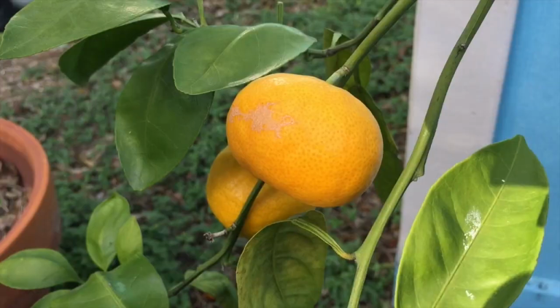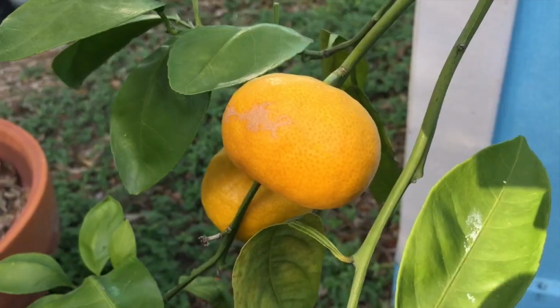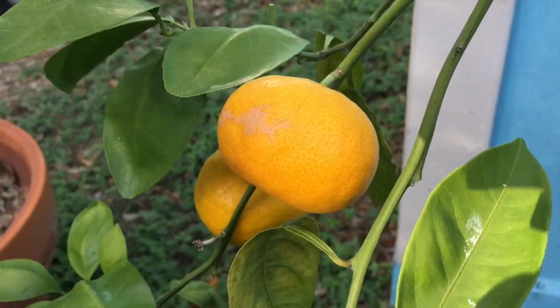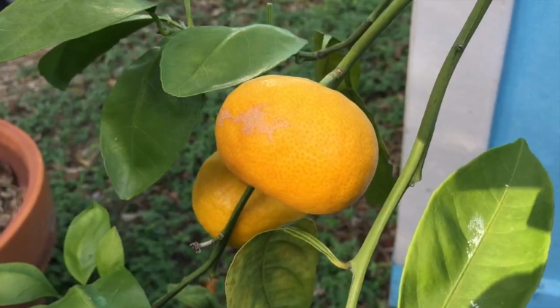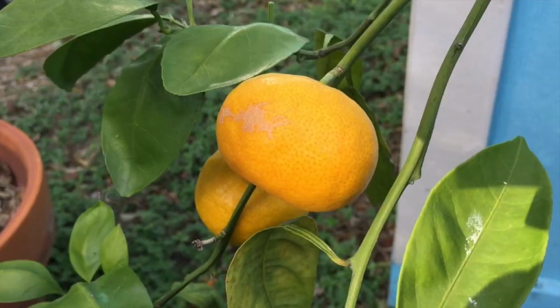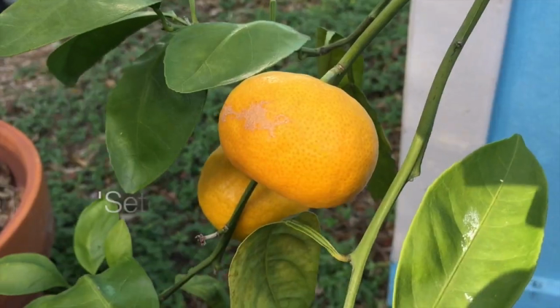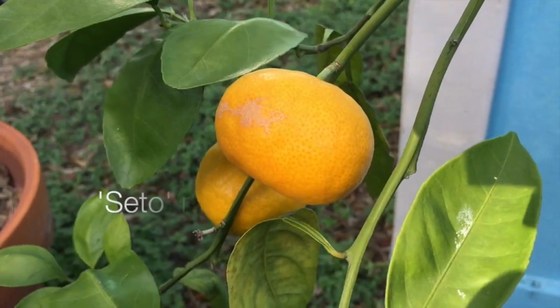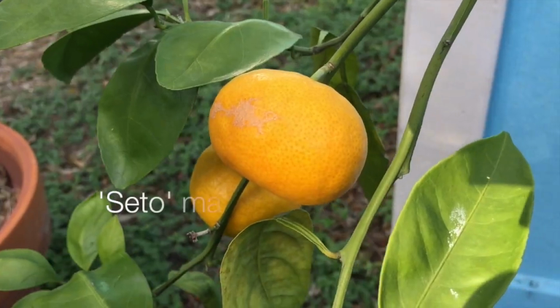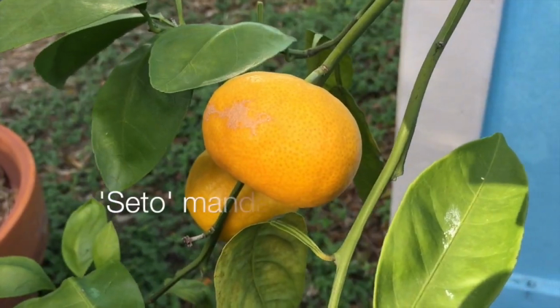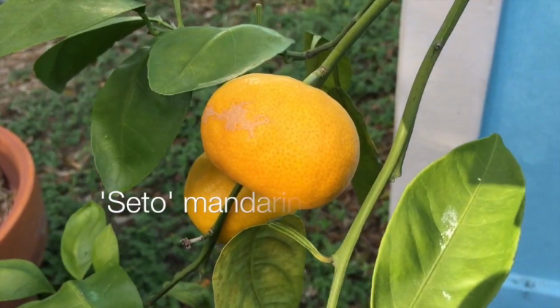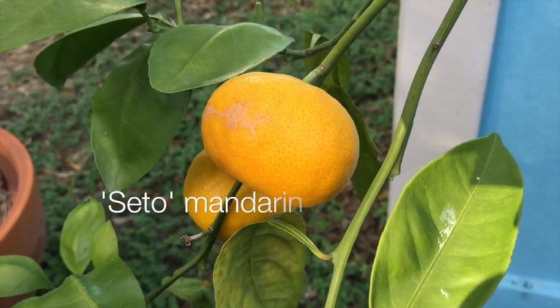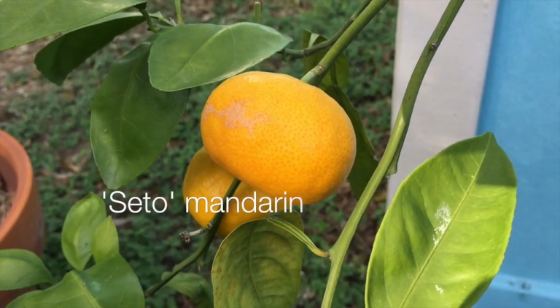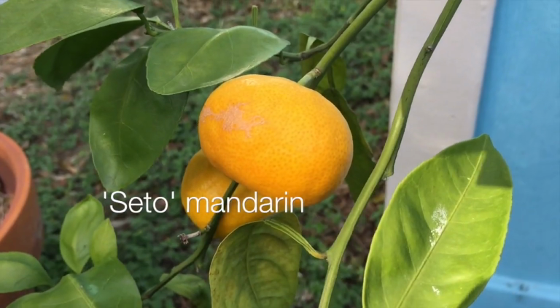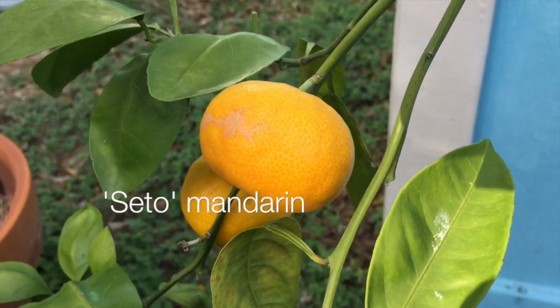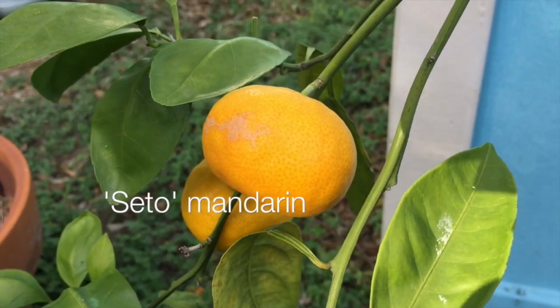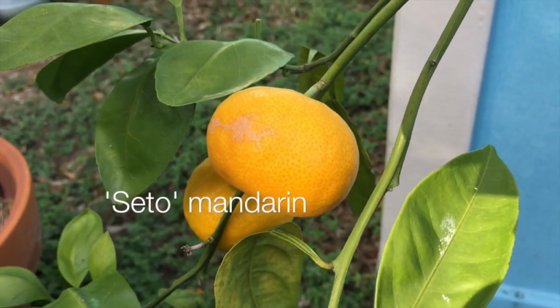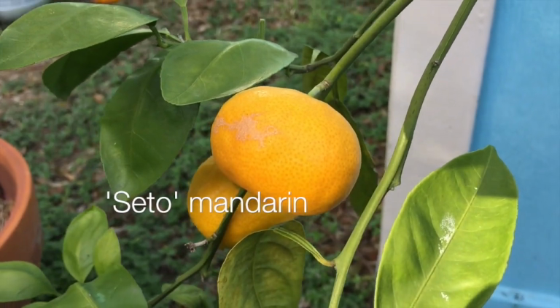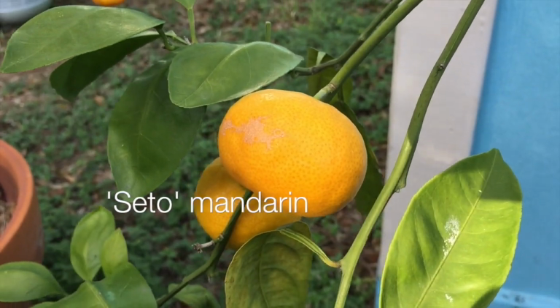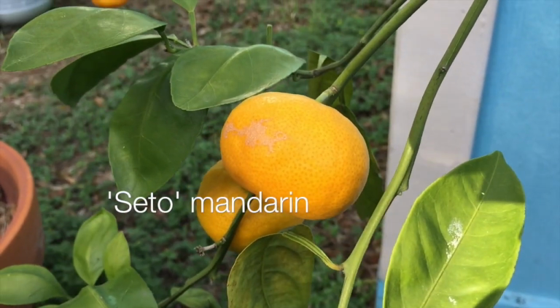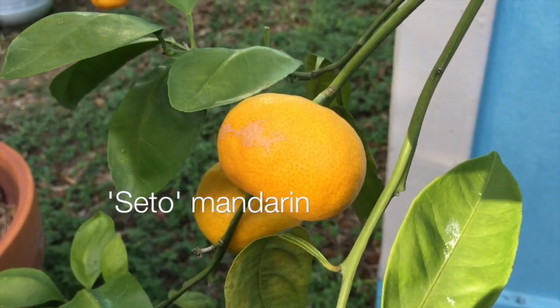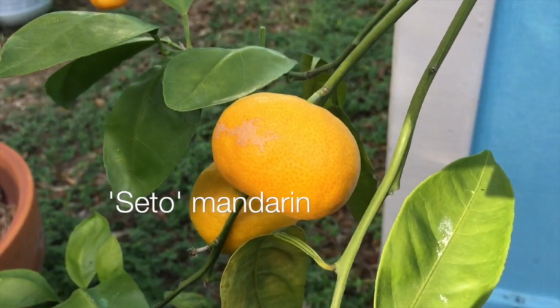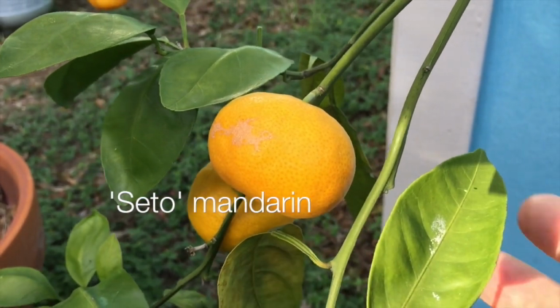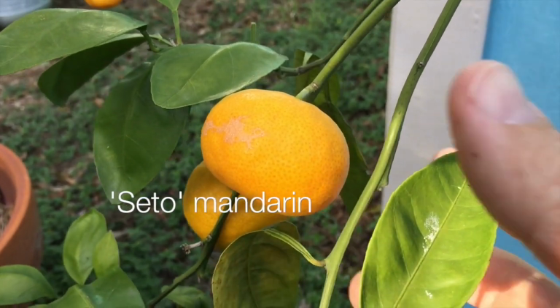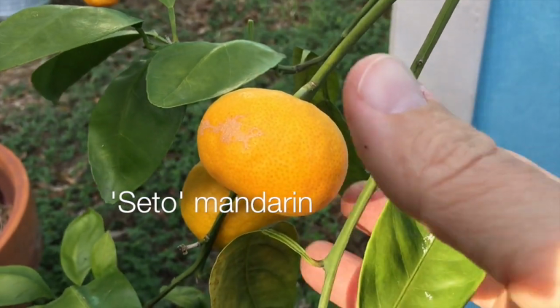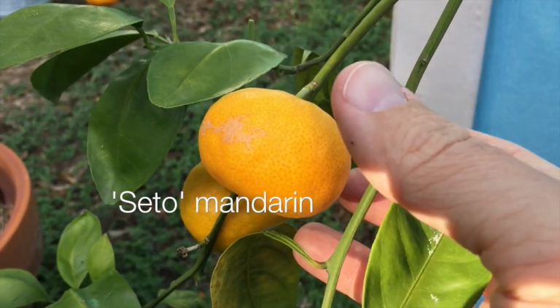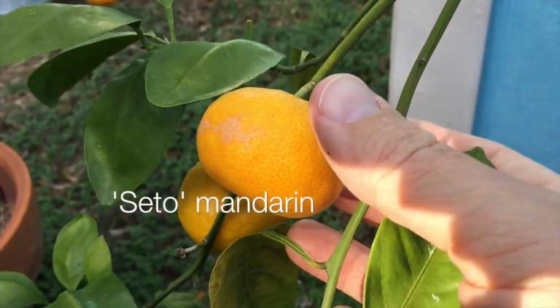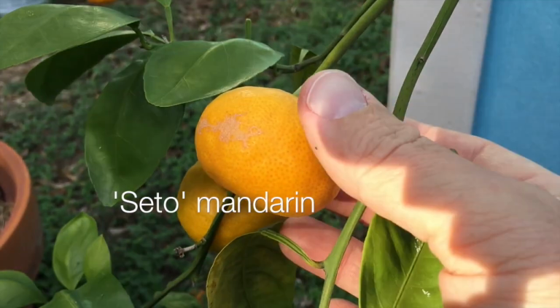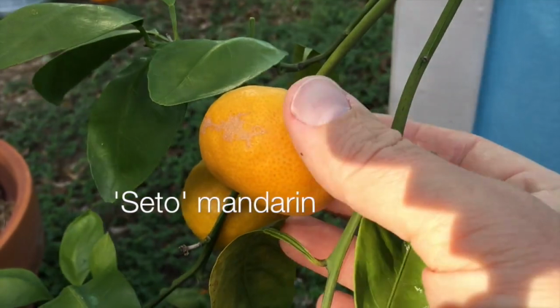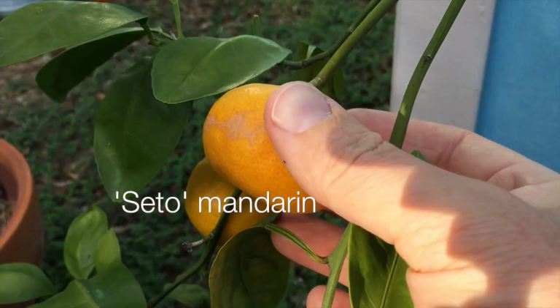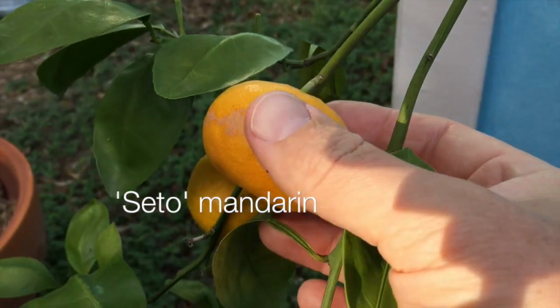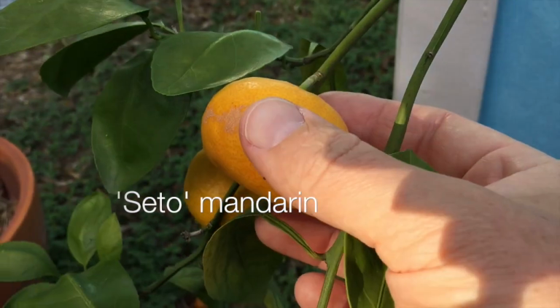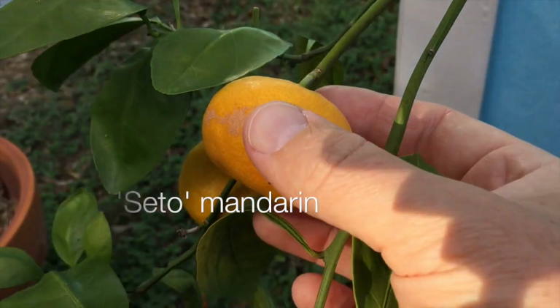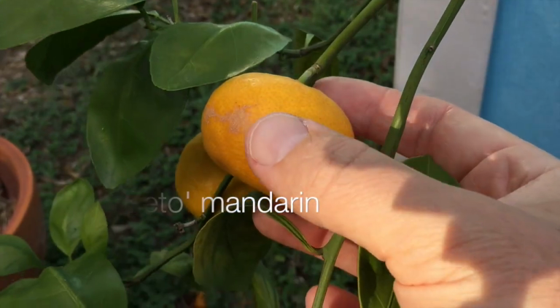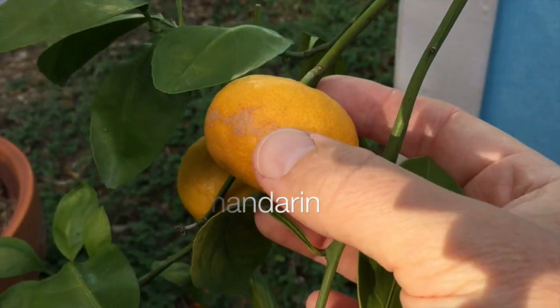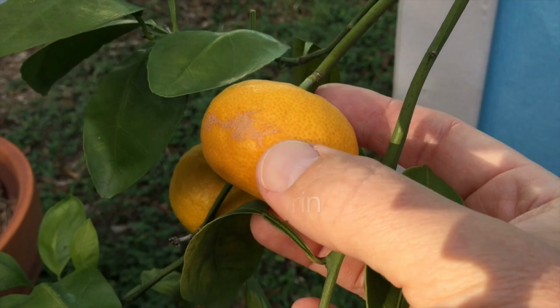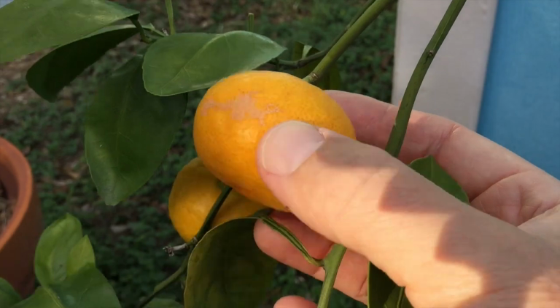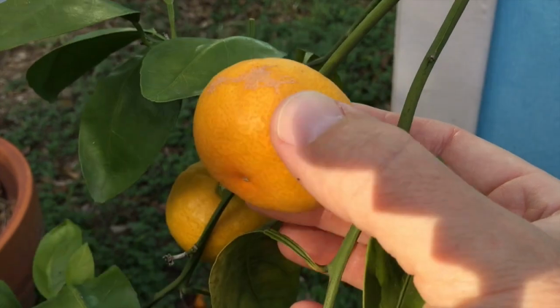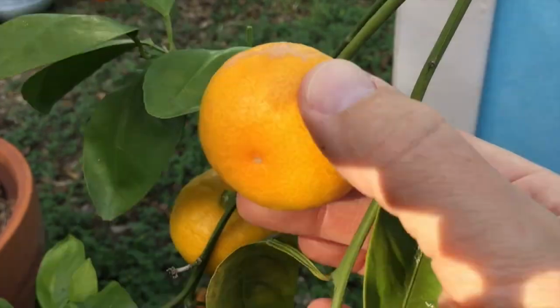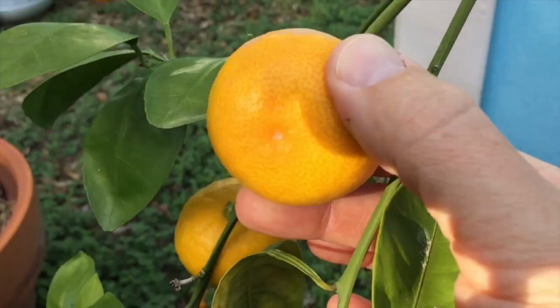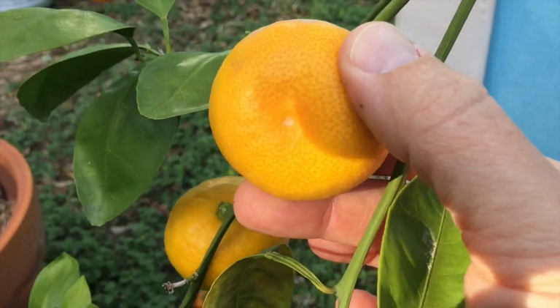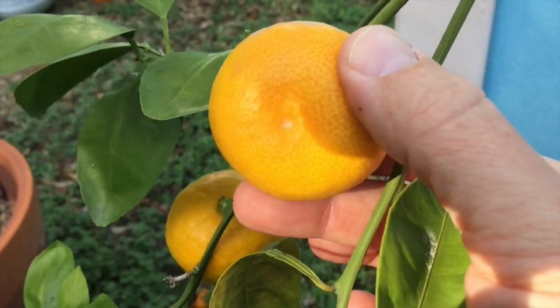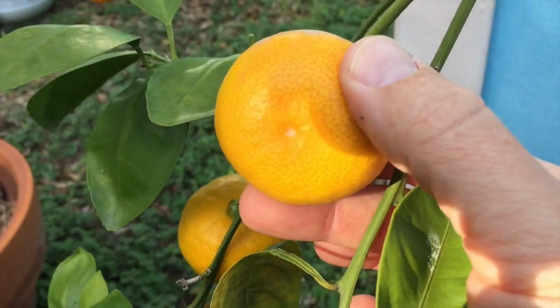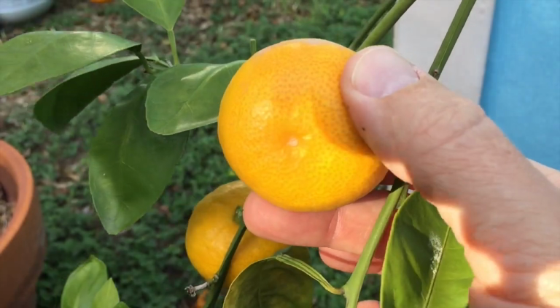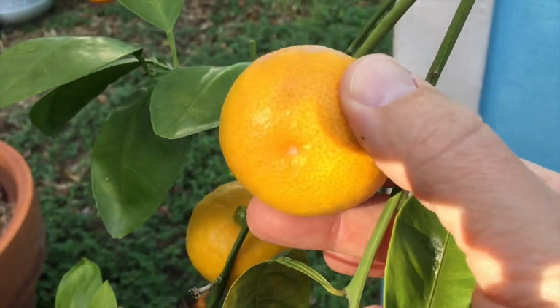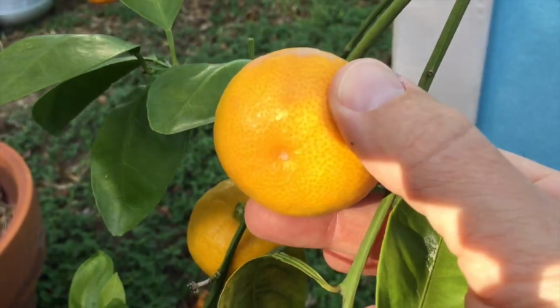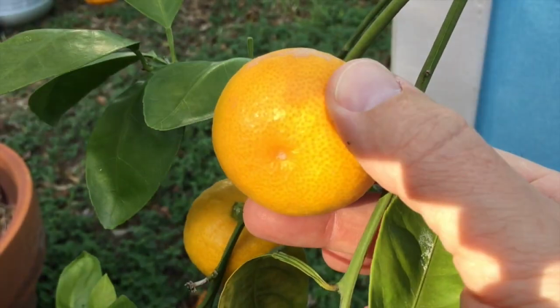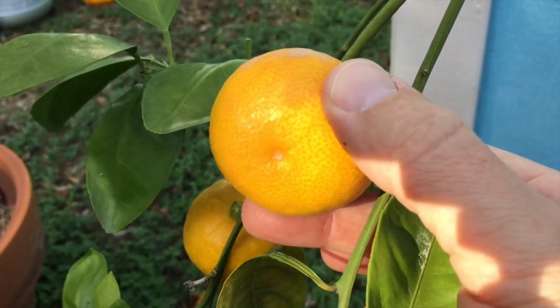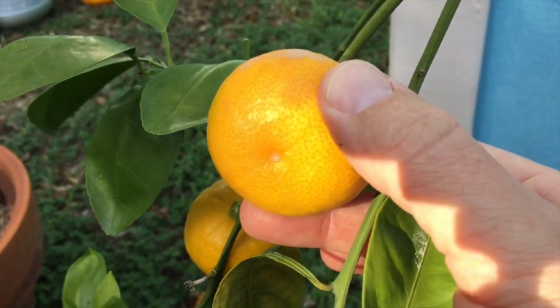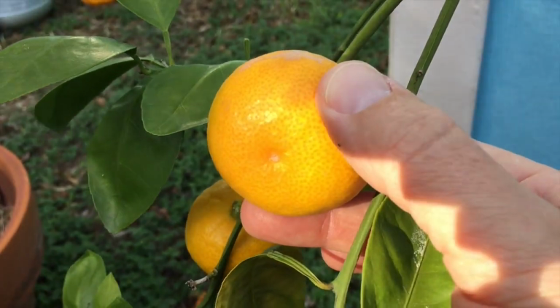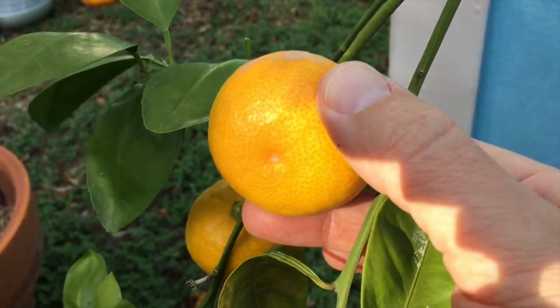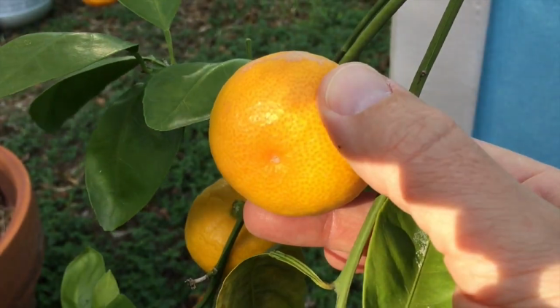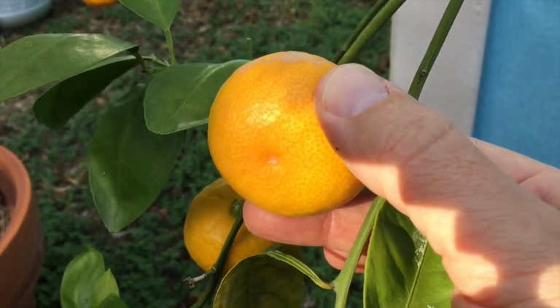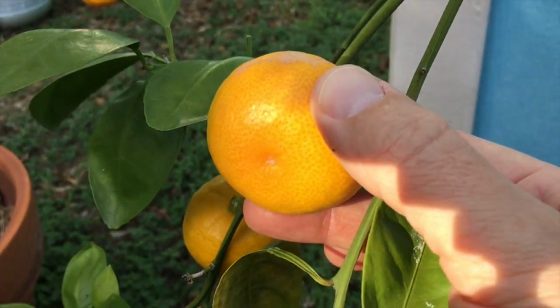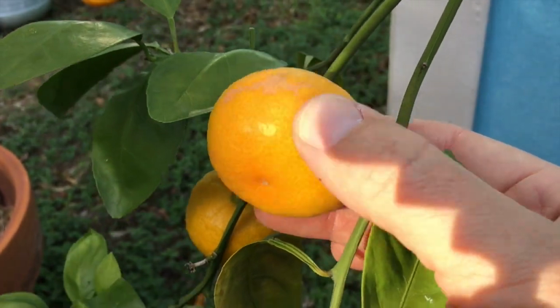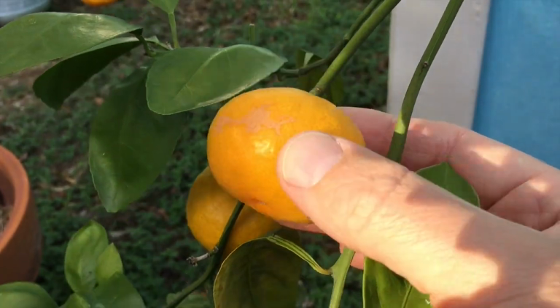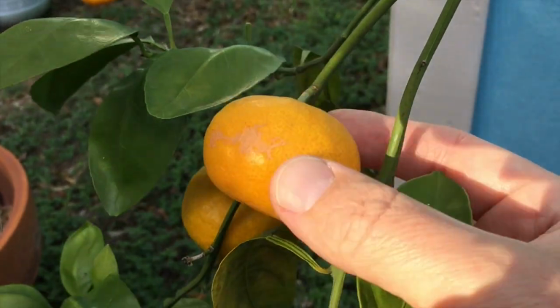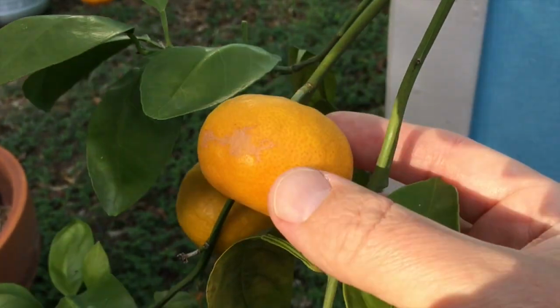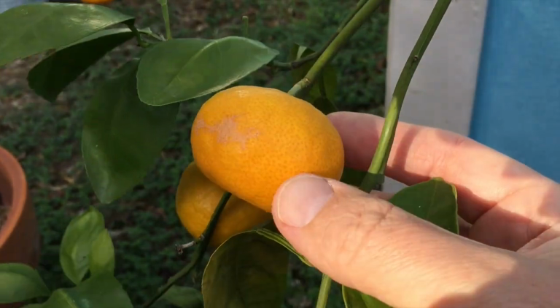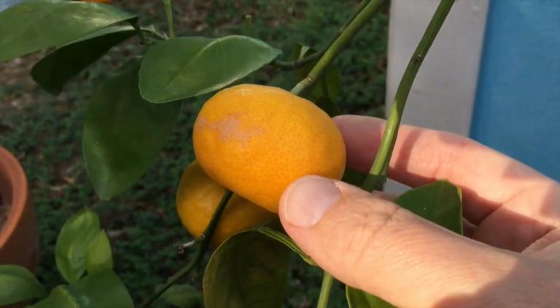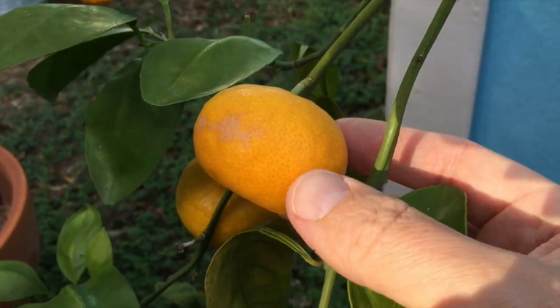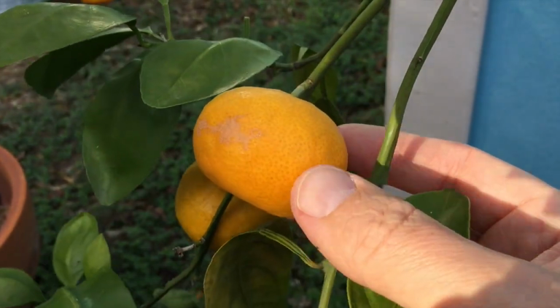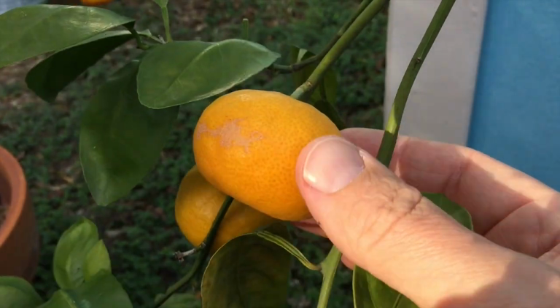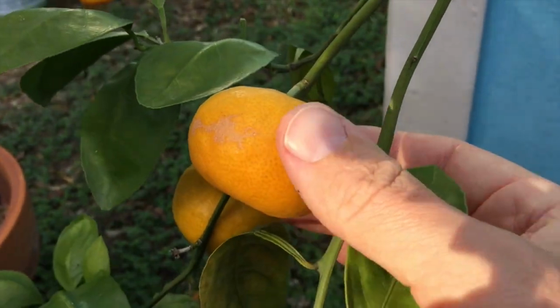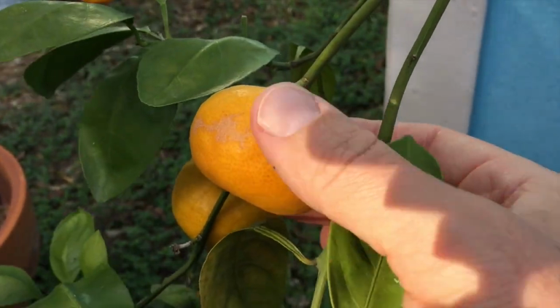This is the Sato mandarin. It's pretty good to me — nice and orange, glossy.